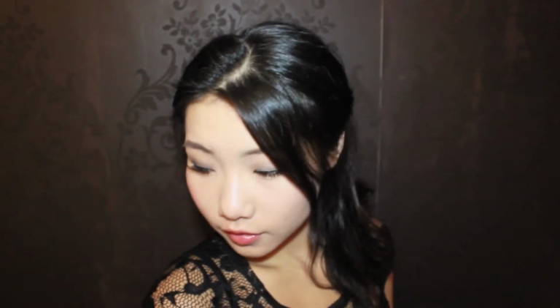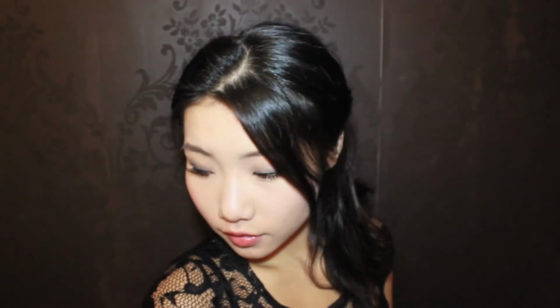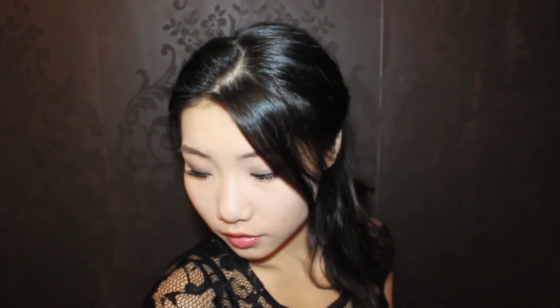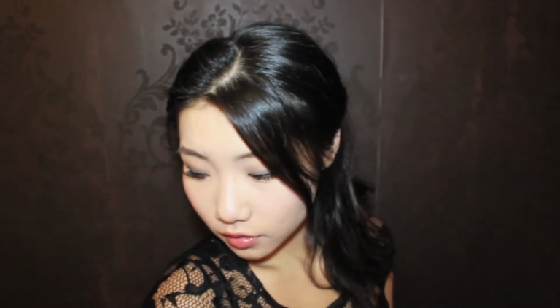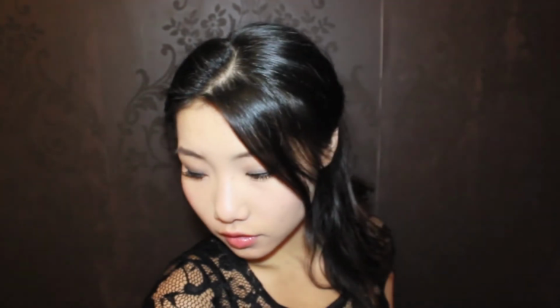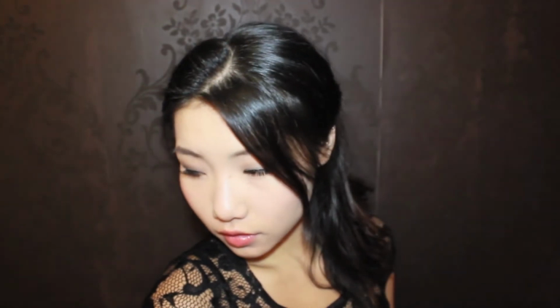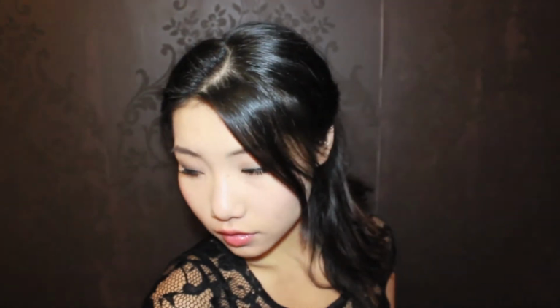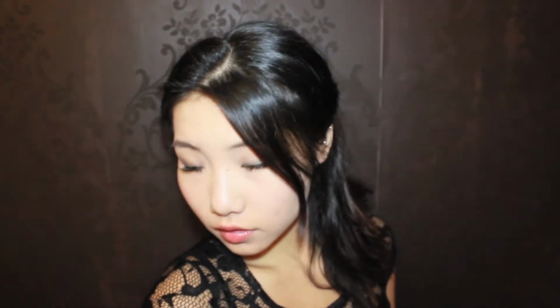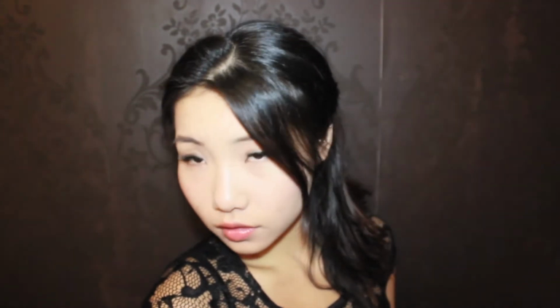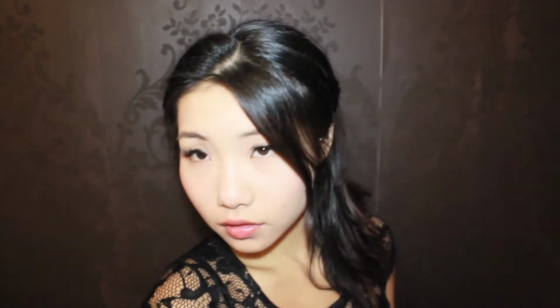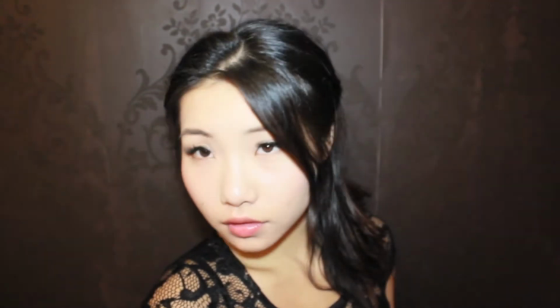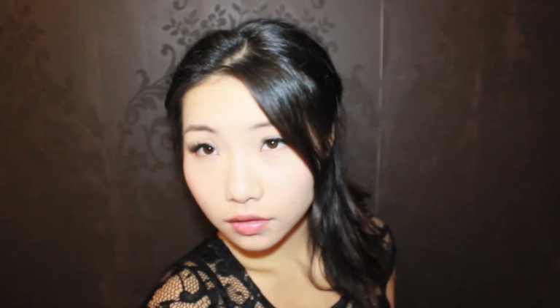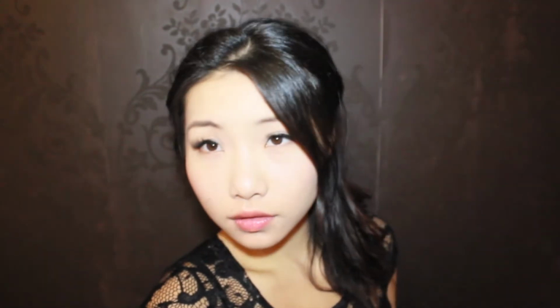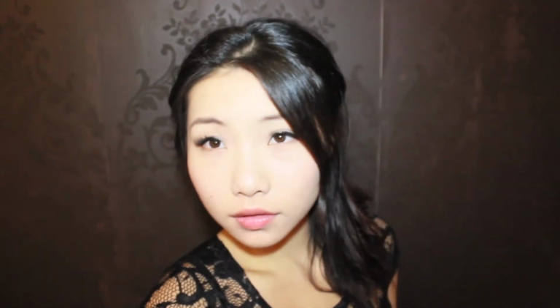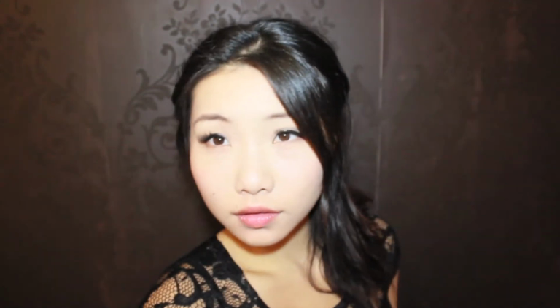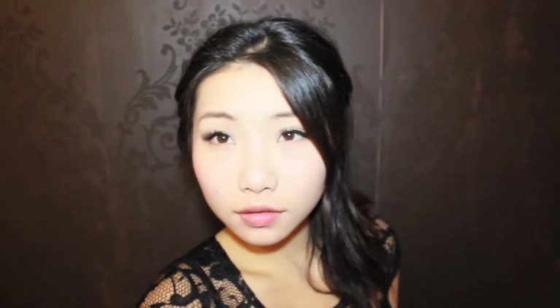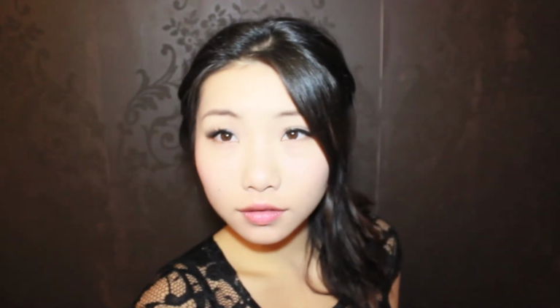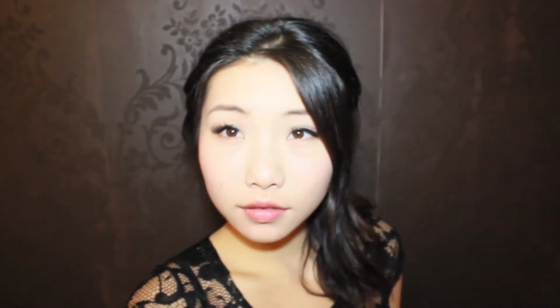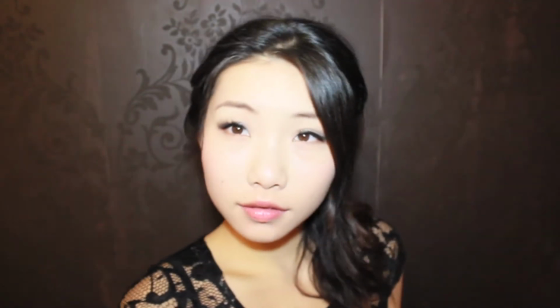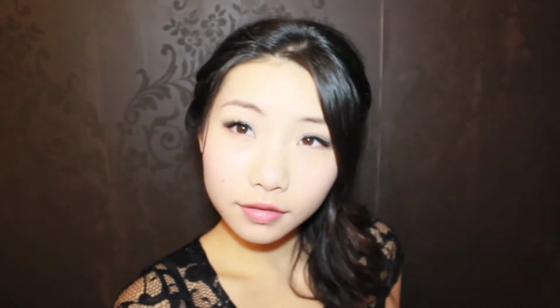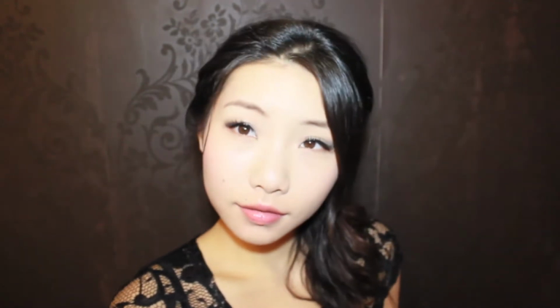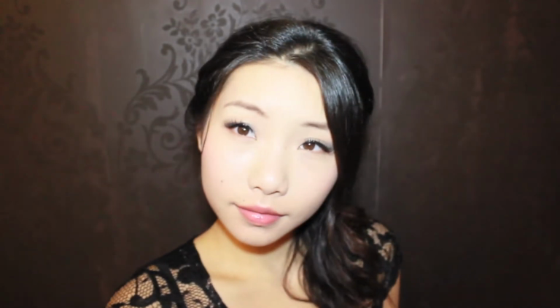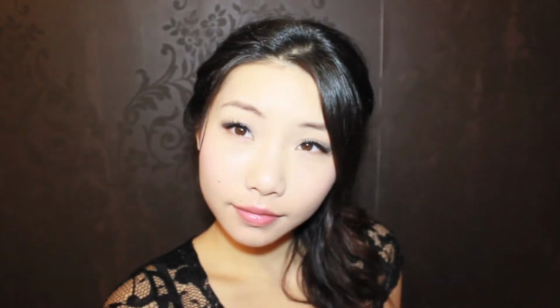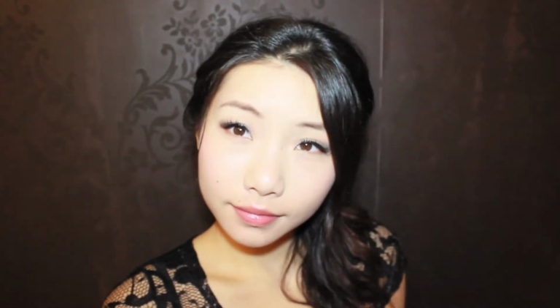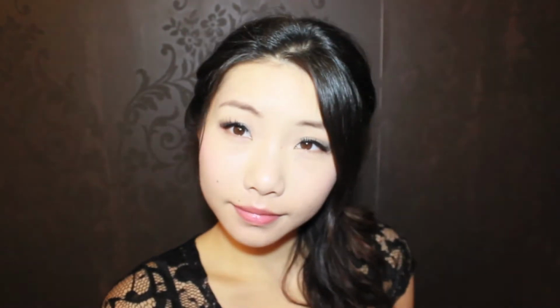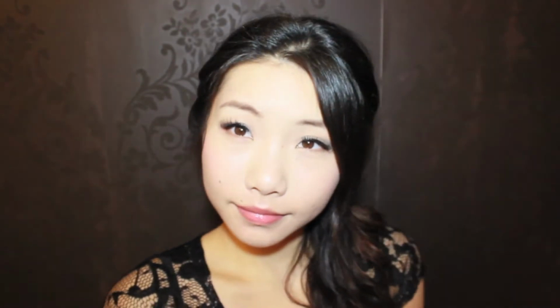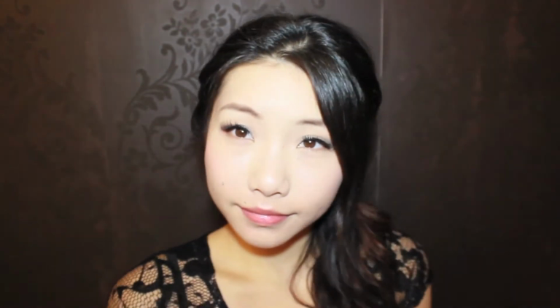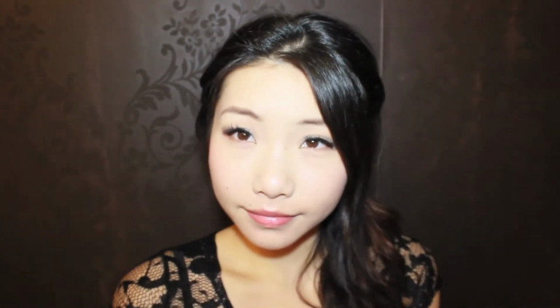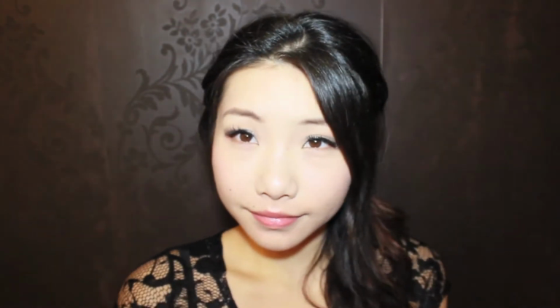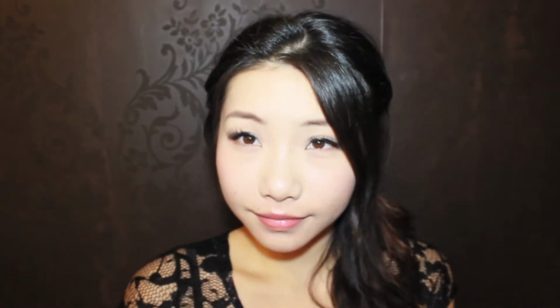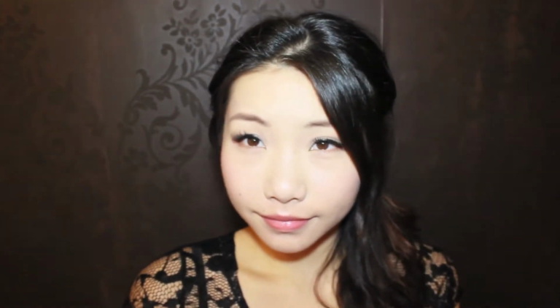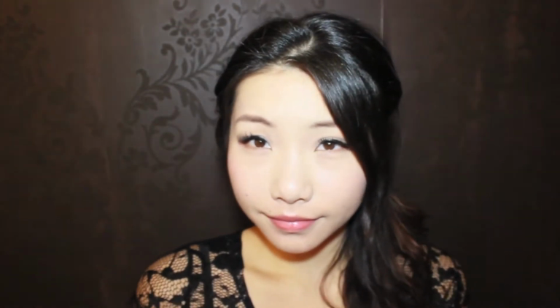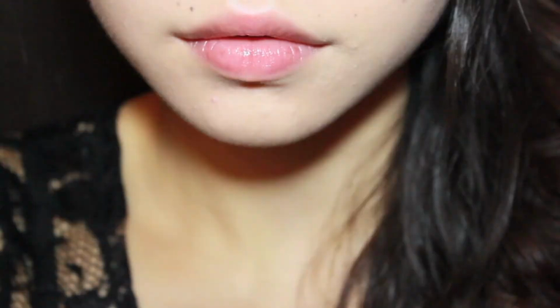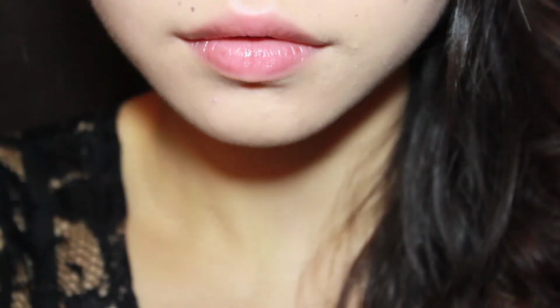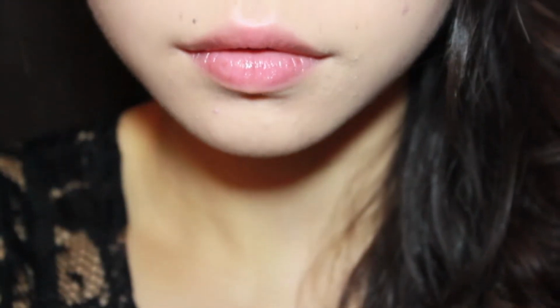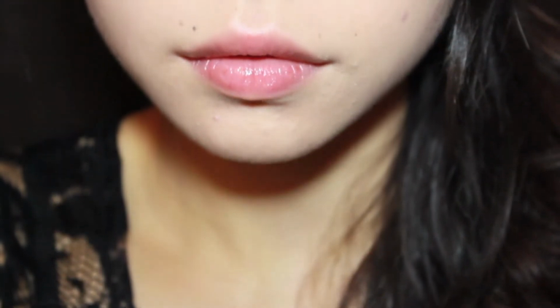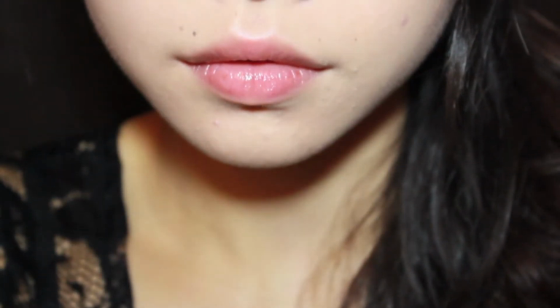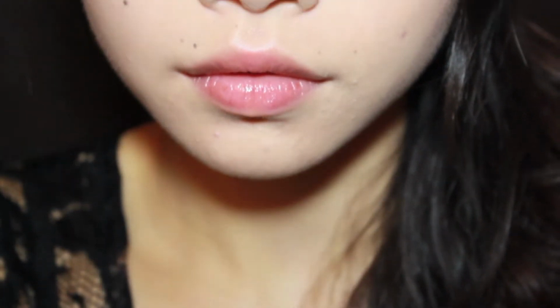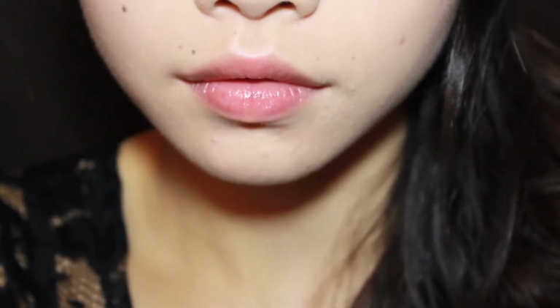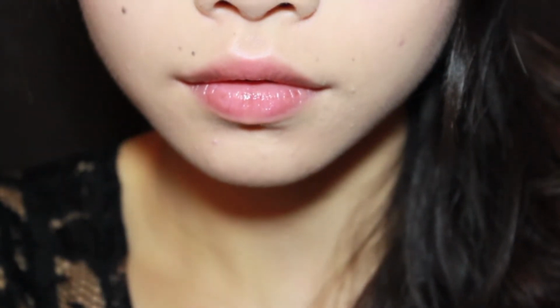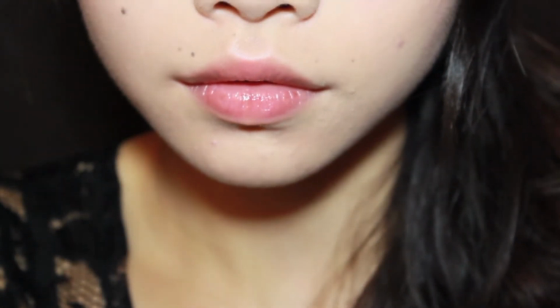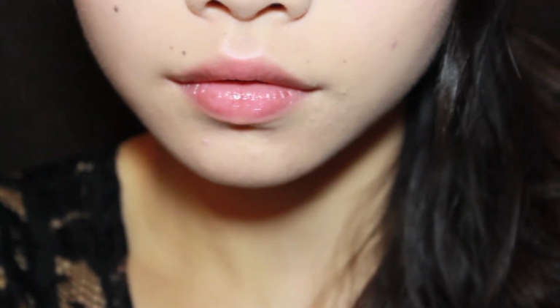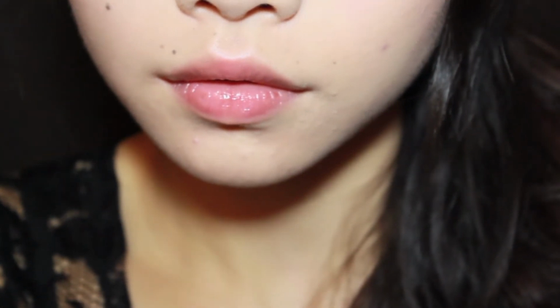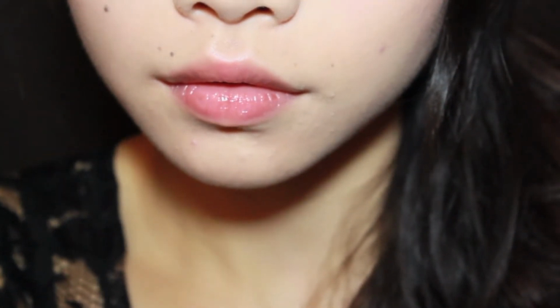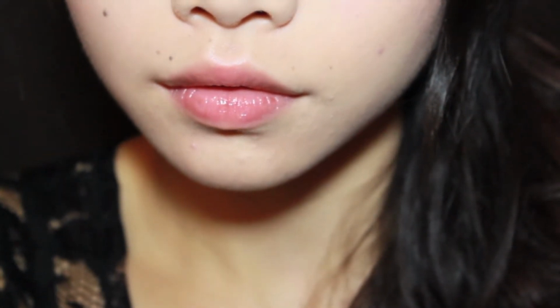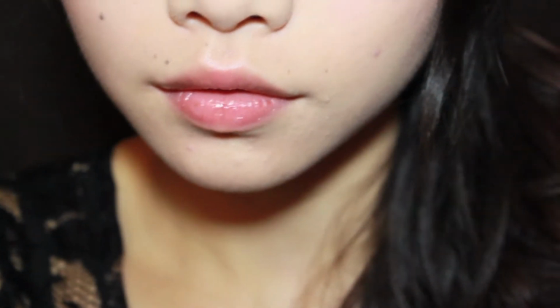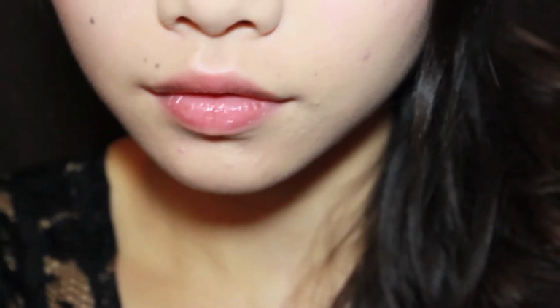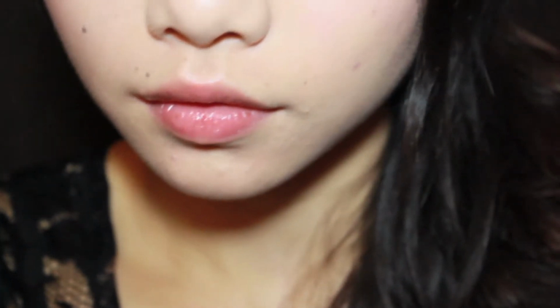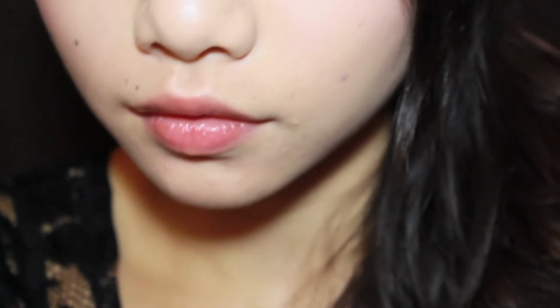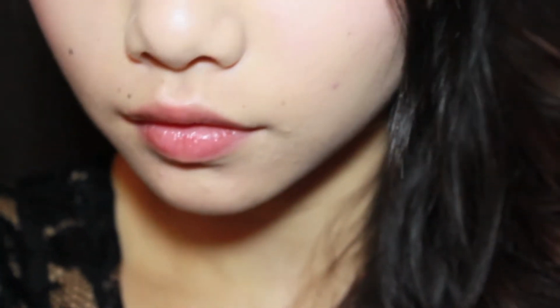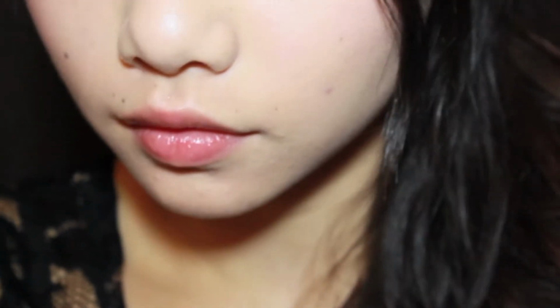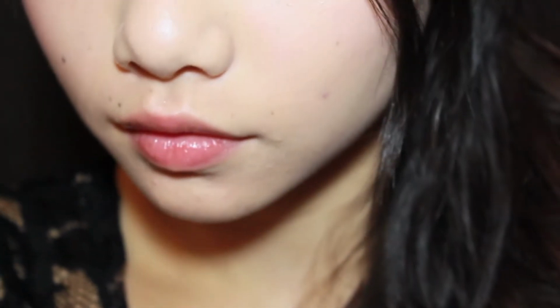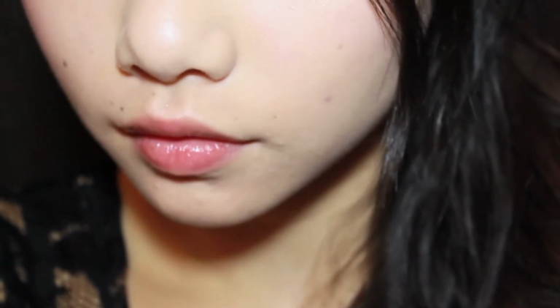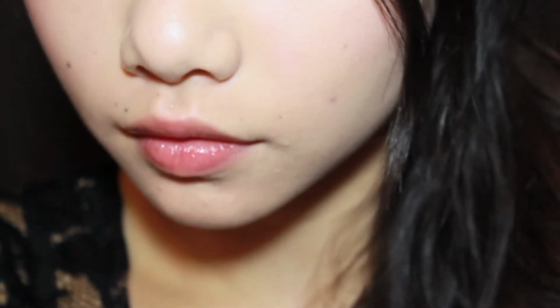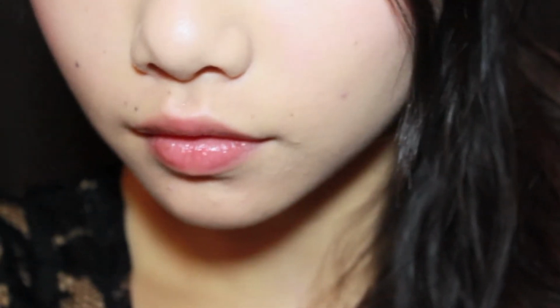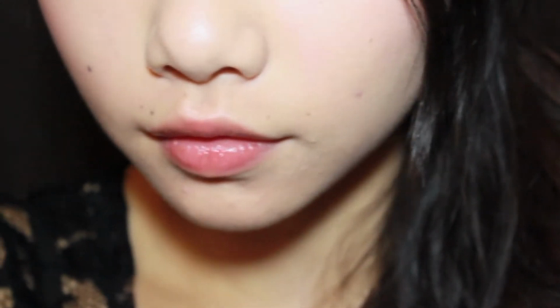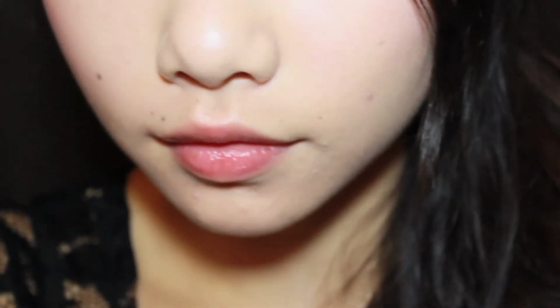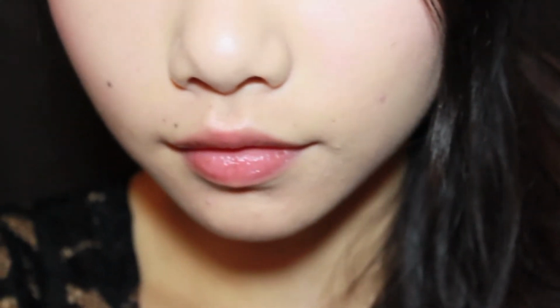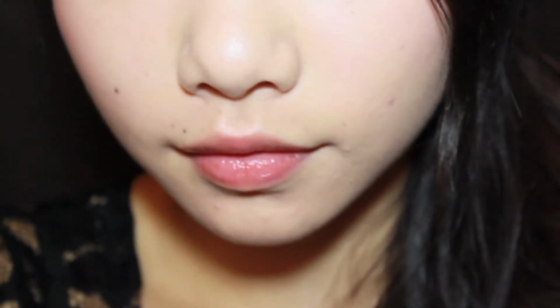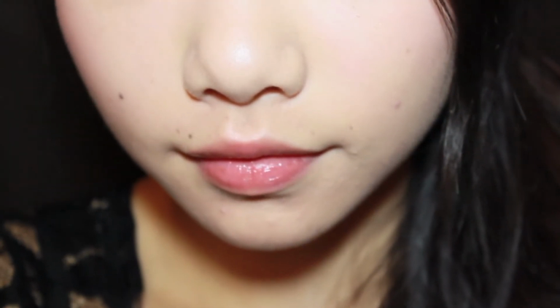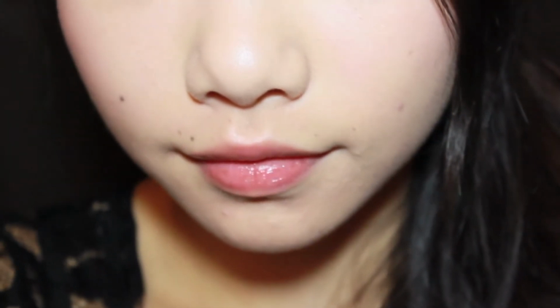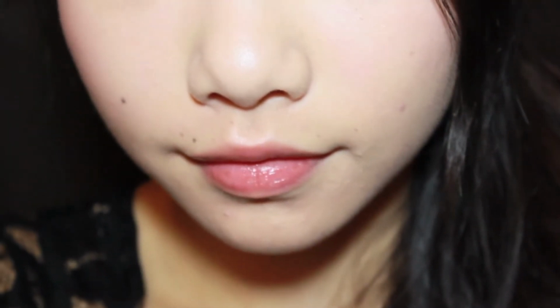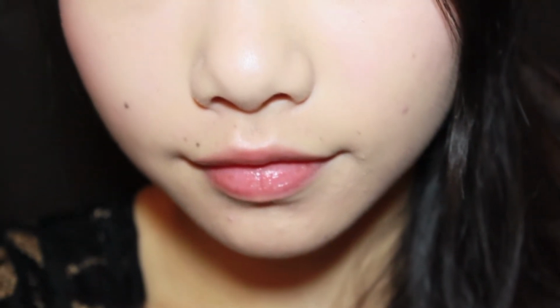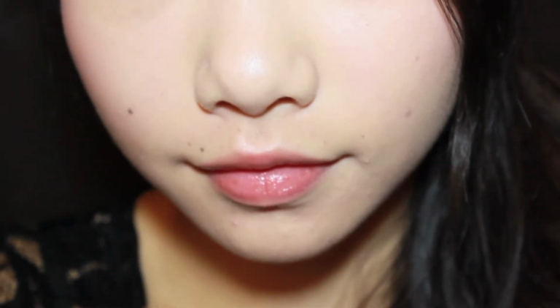Hey everyone! Today's tutorial is inspired by Fiona Sit and her song Daozi. If you haven't already heard this song, I will link it in the description box.